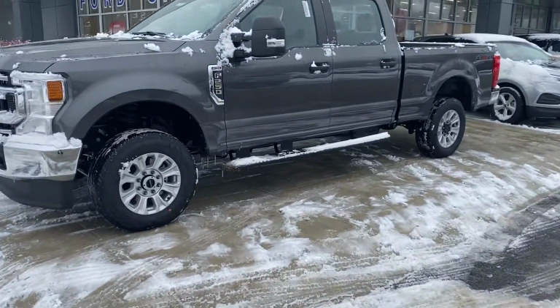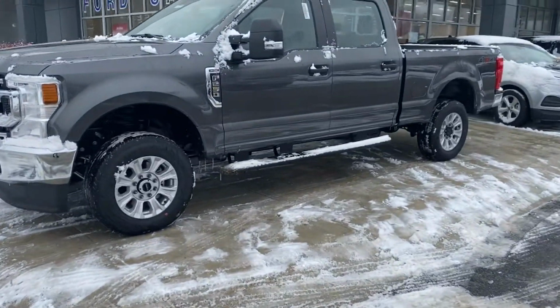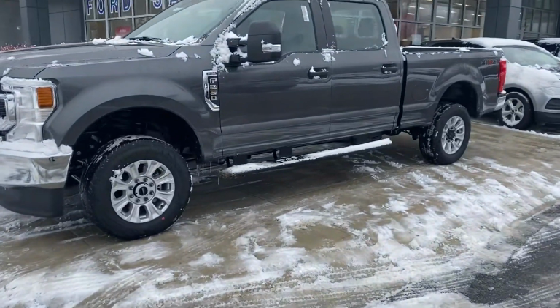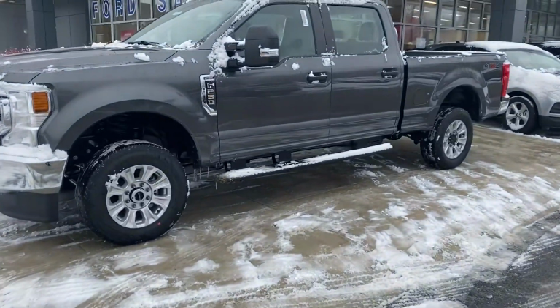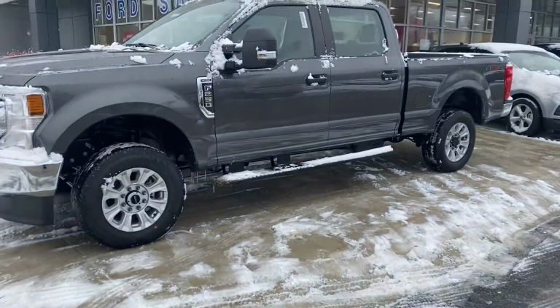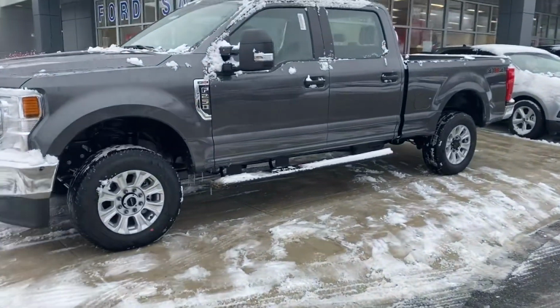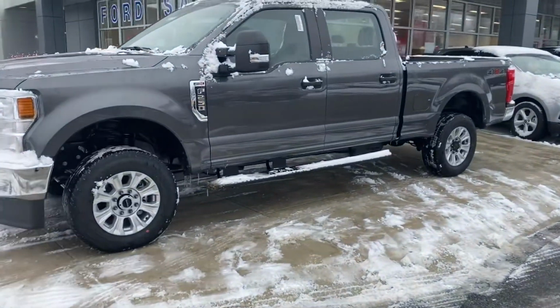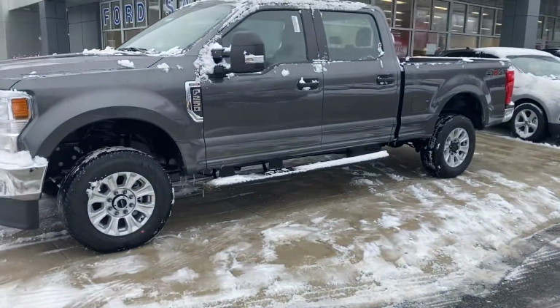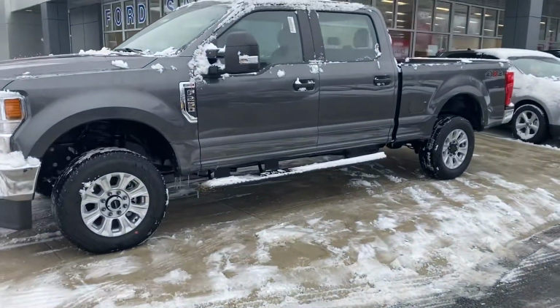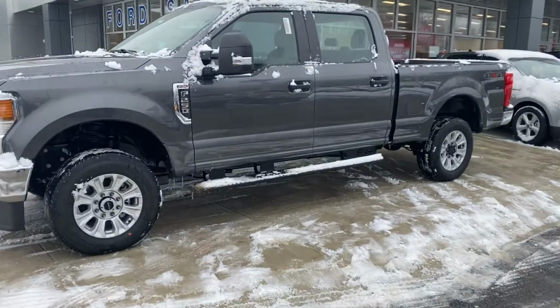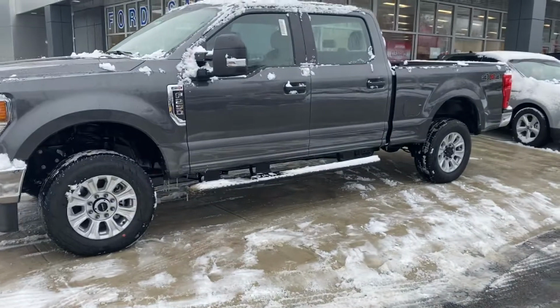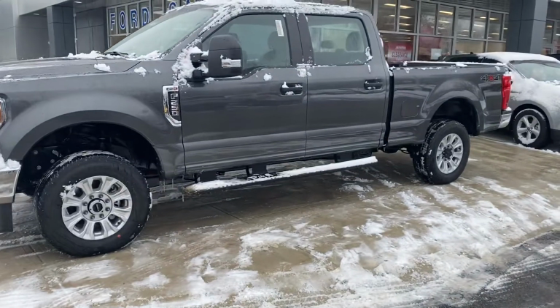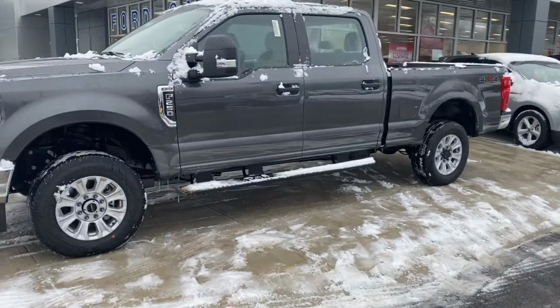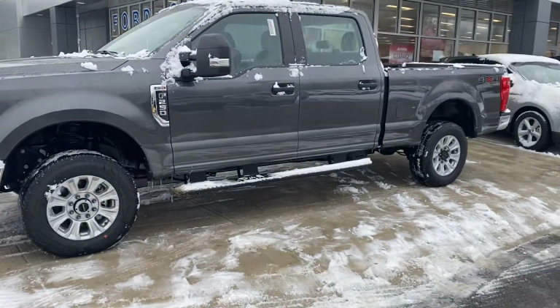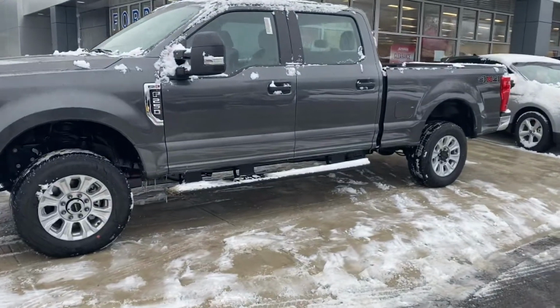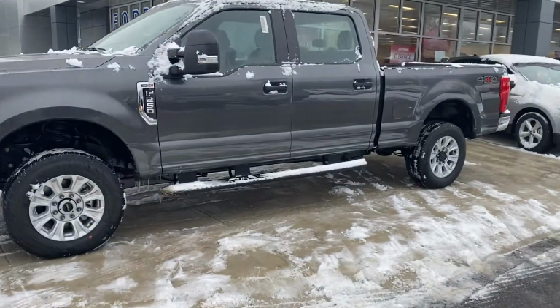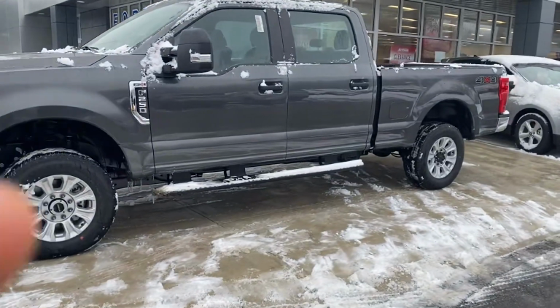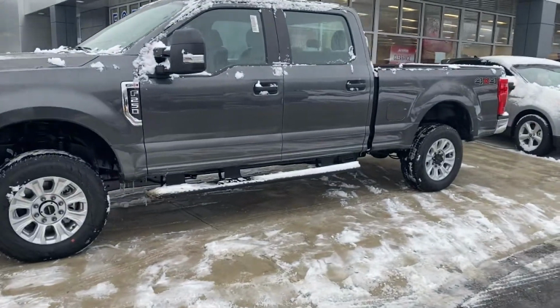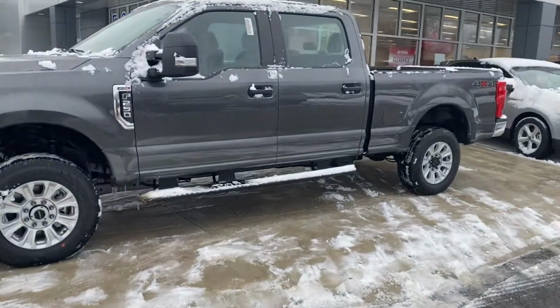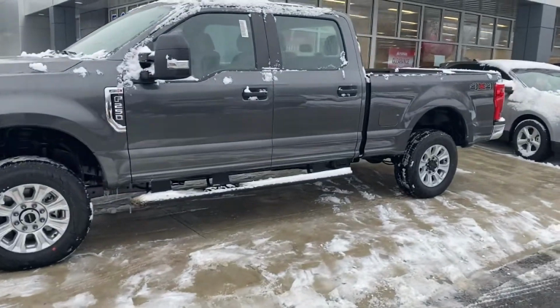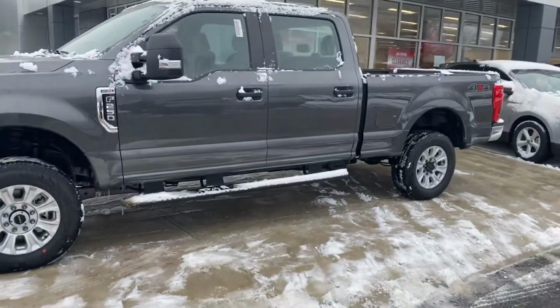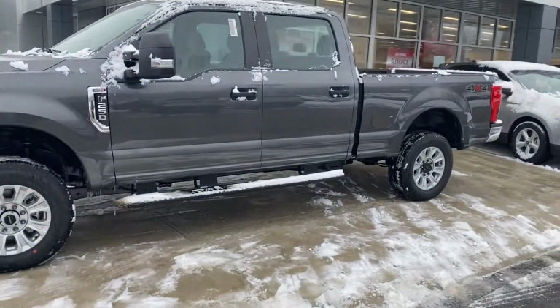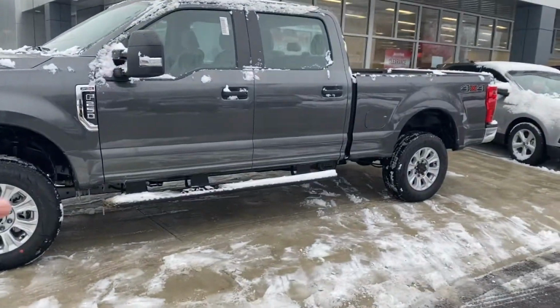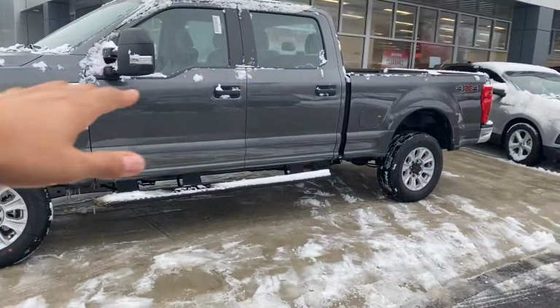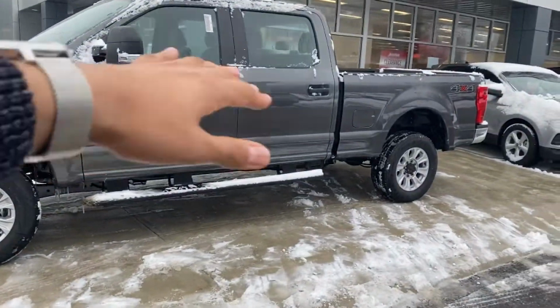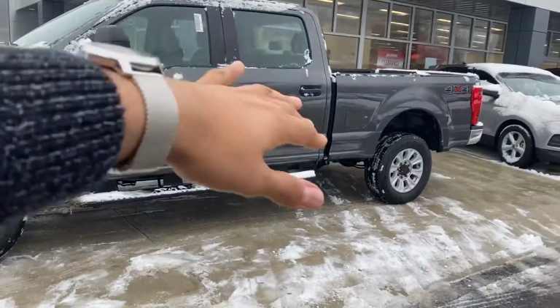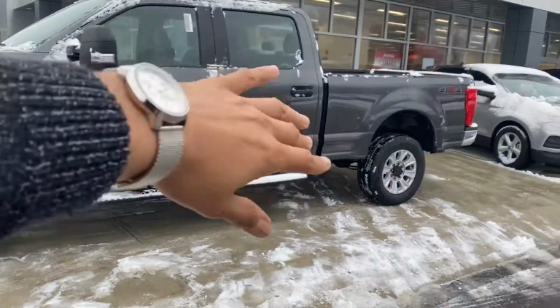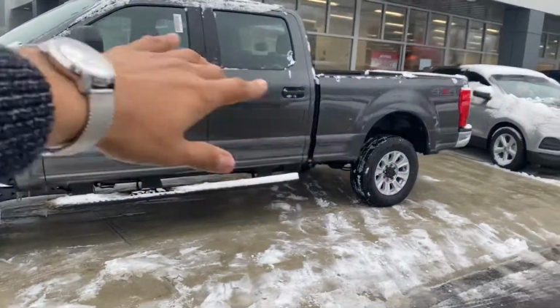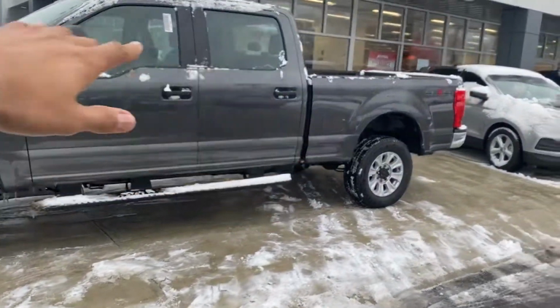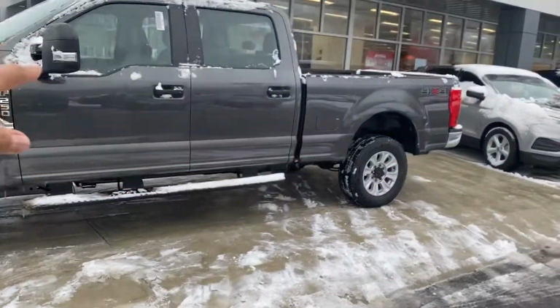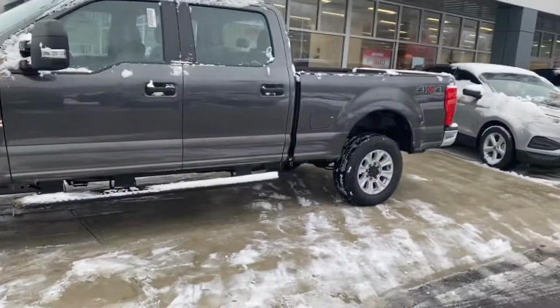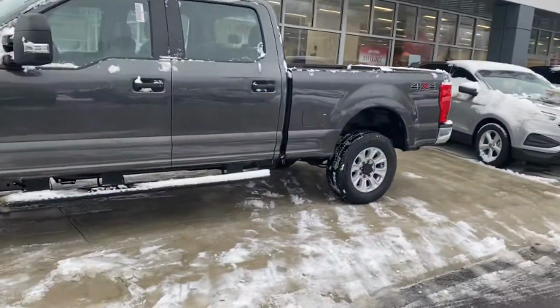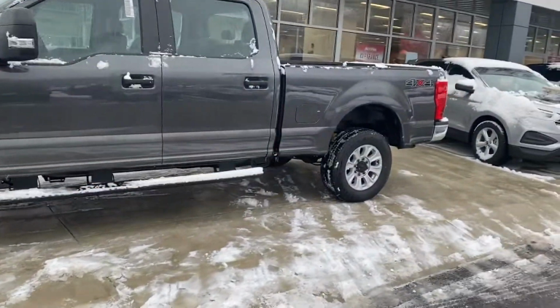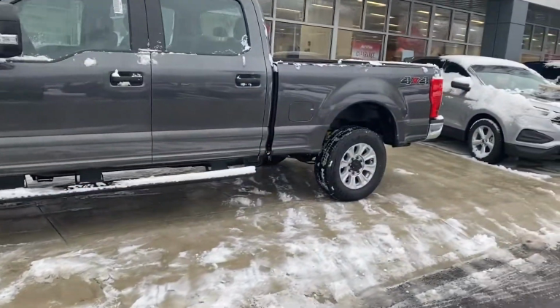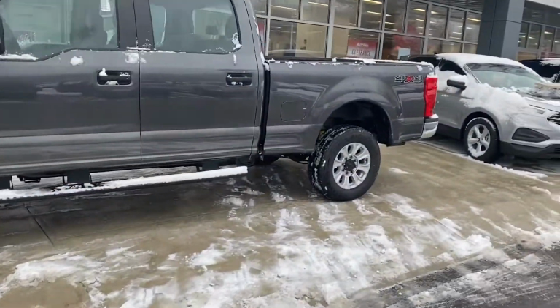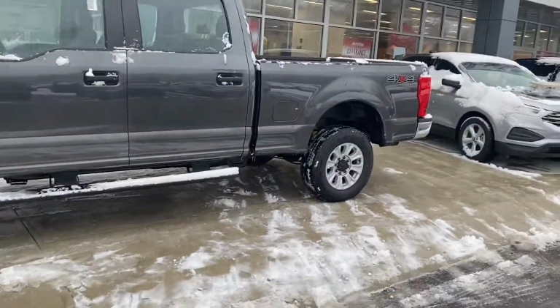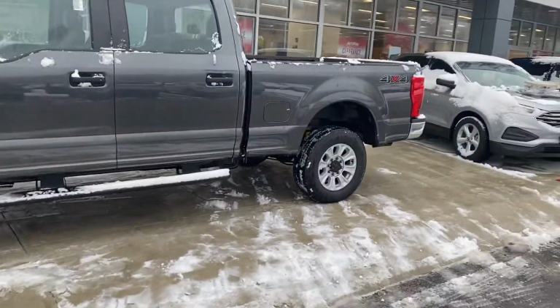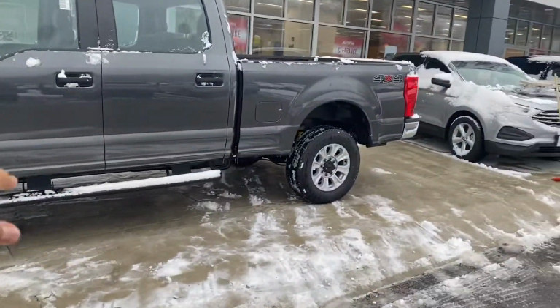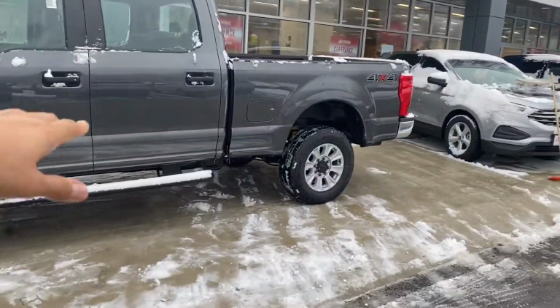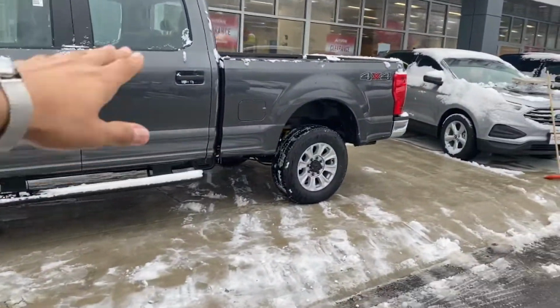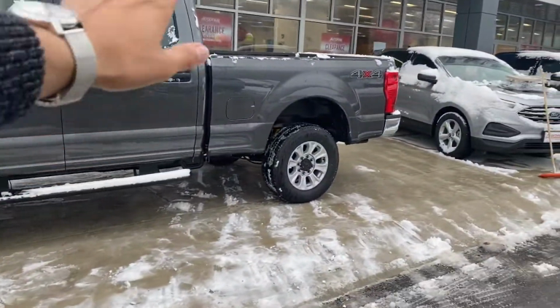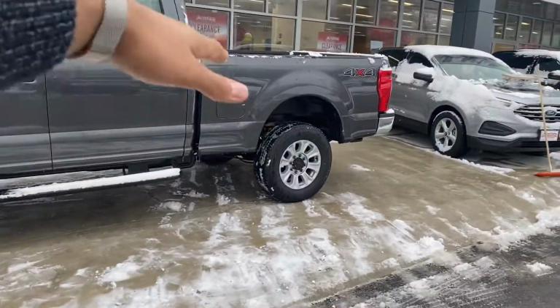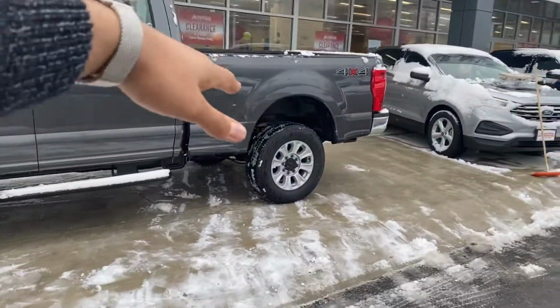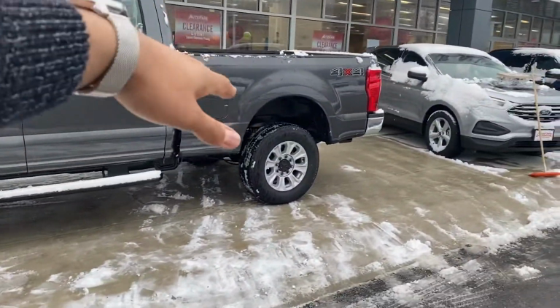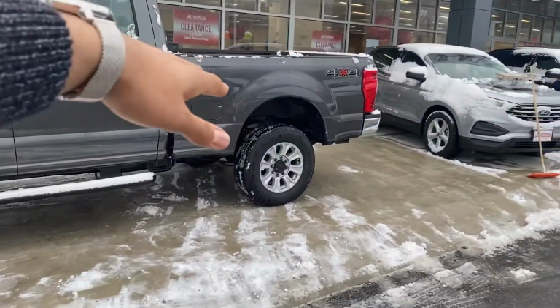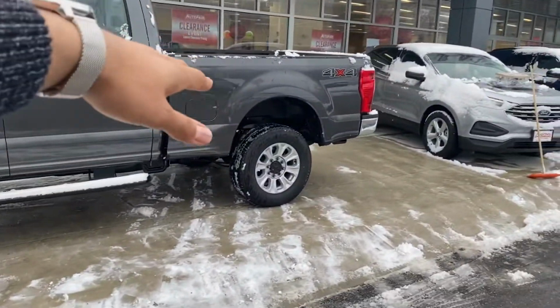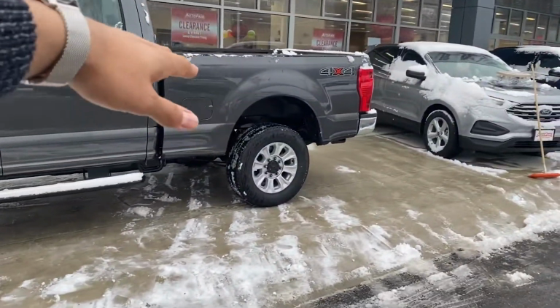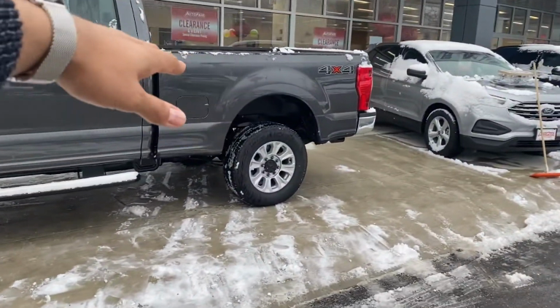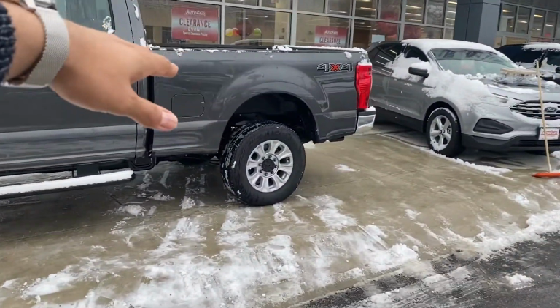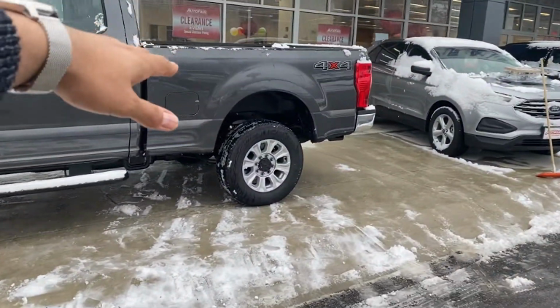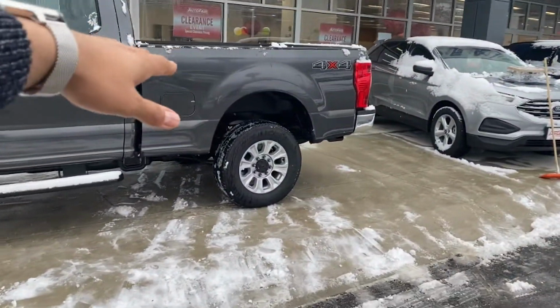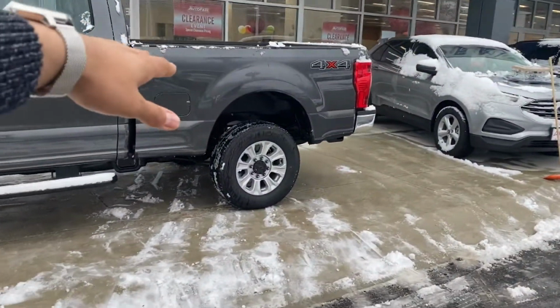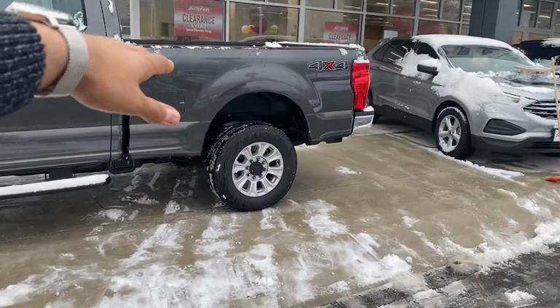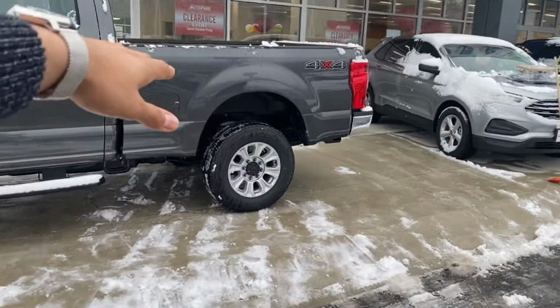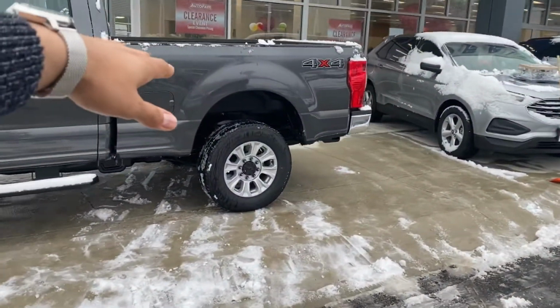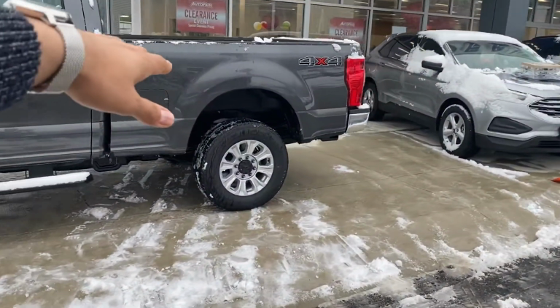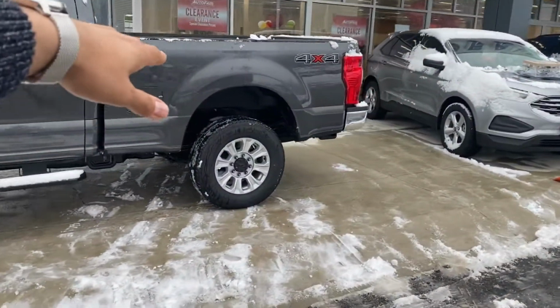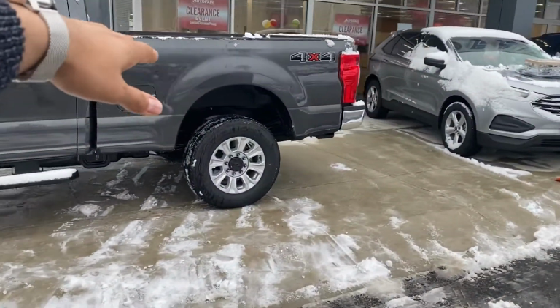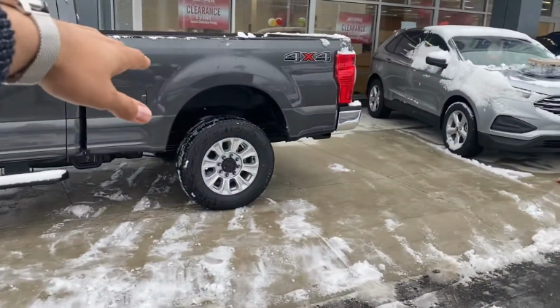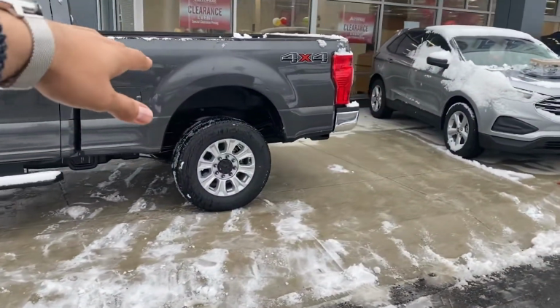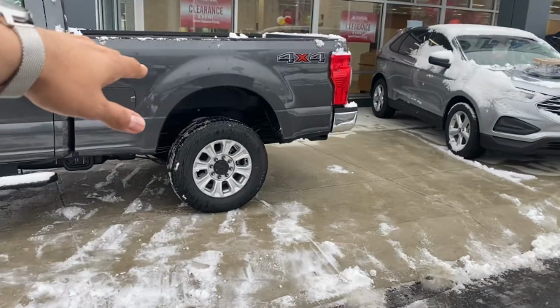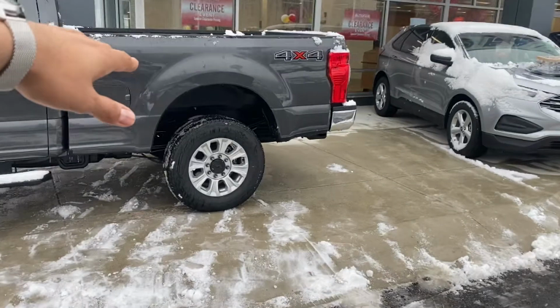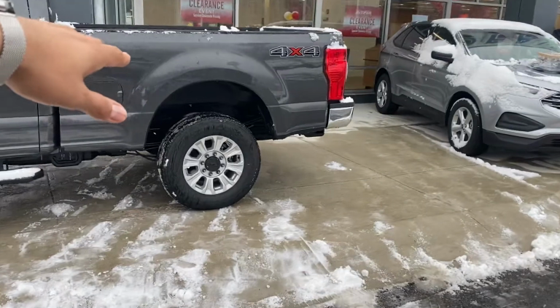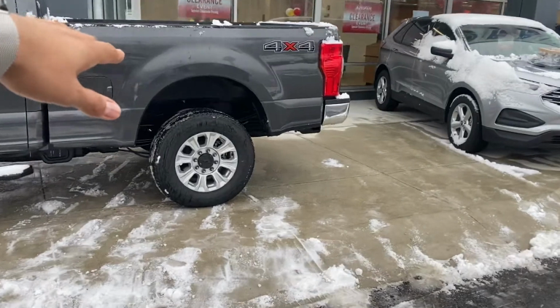This one is a crew cab so you got your full four doors, with your regular six and a quarter bed.